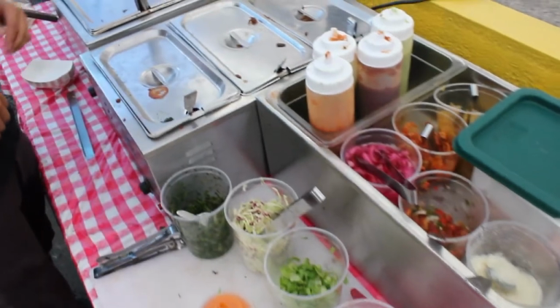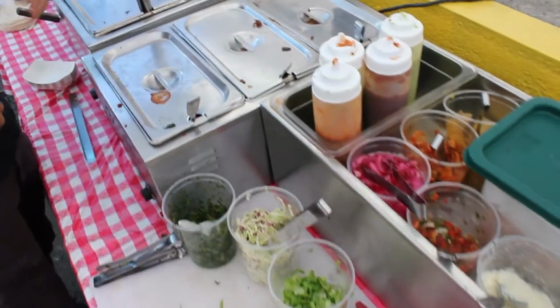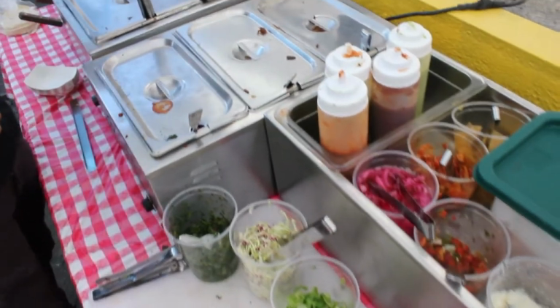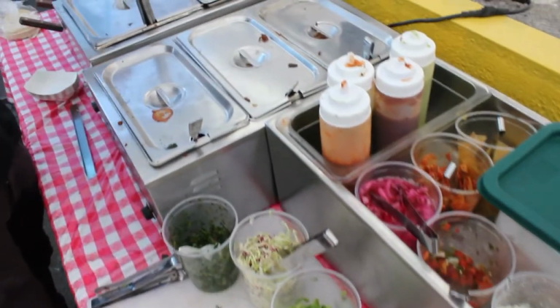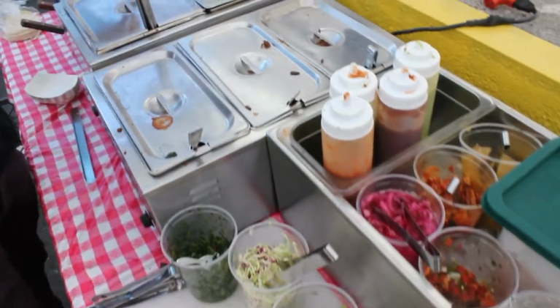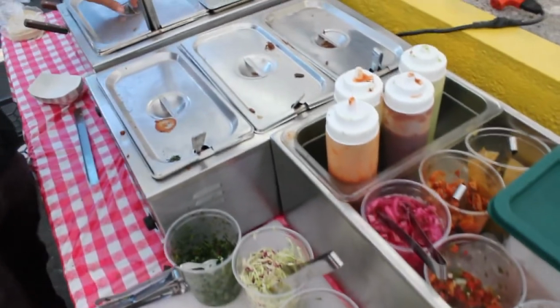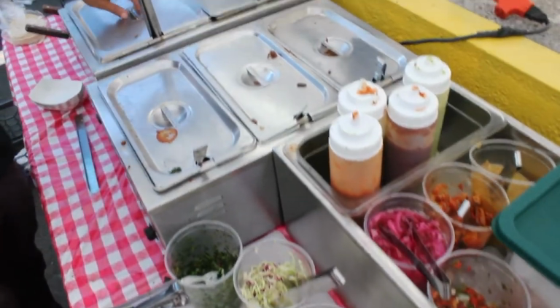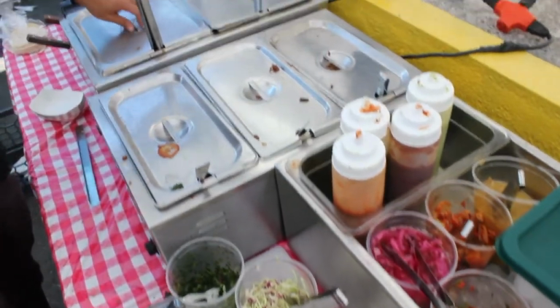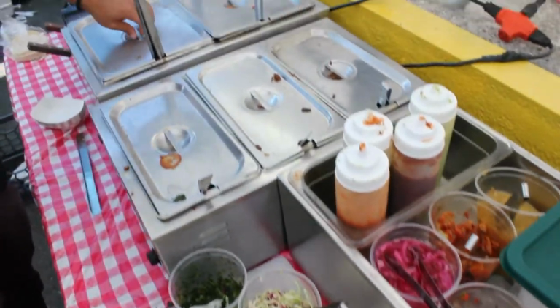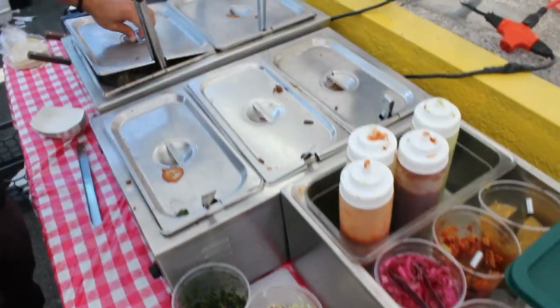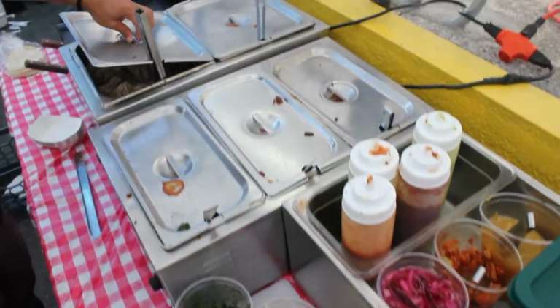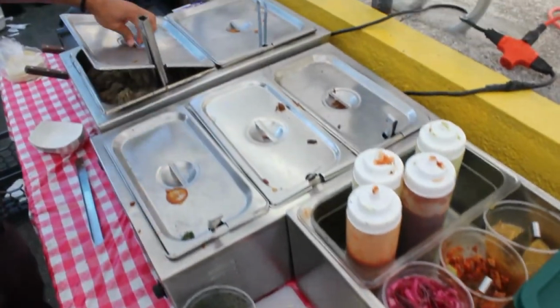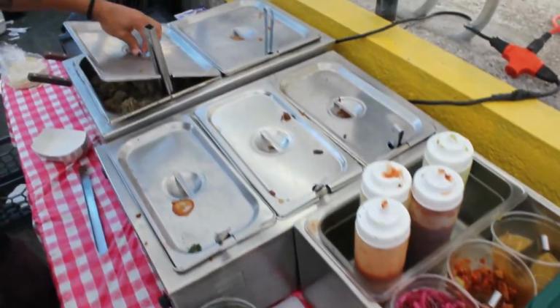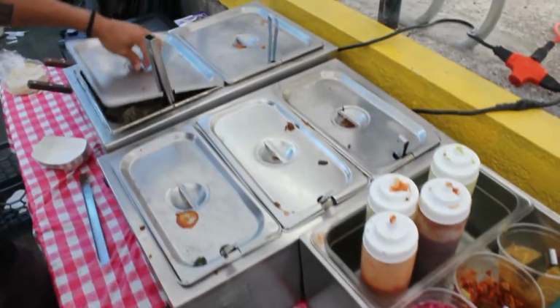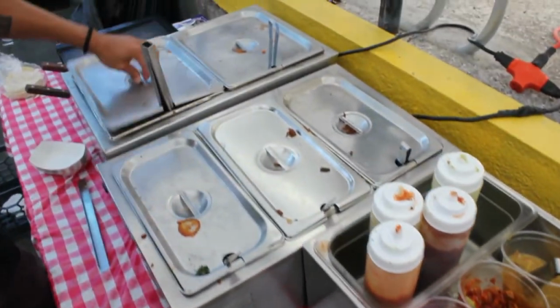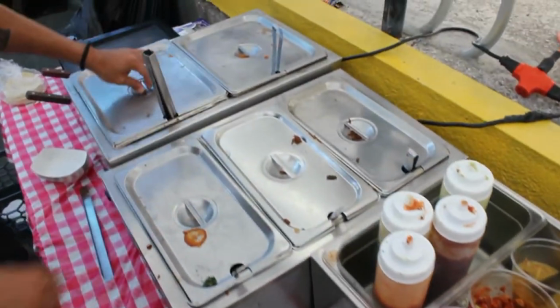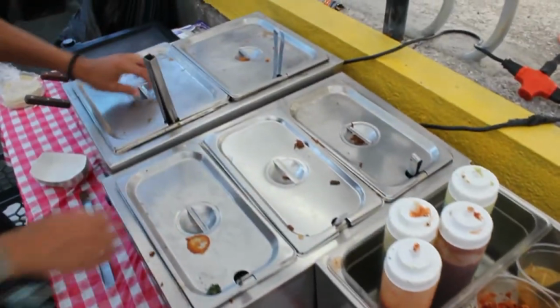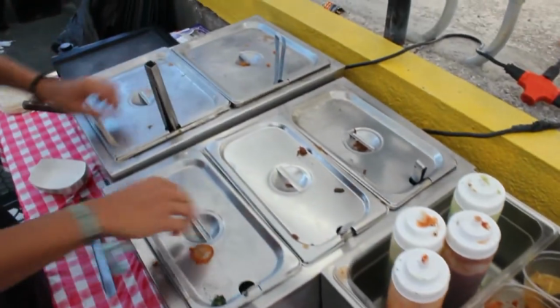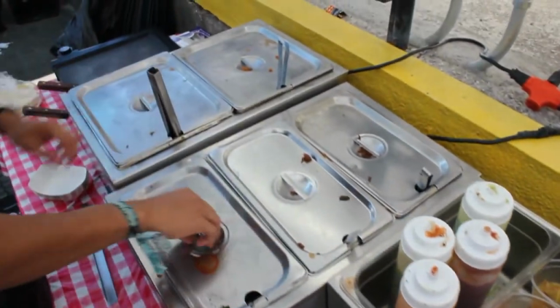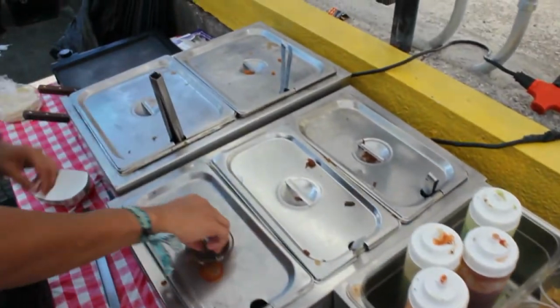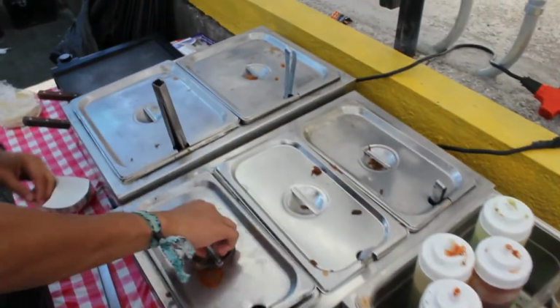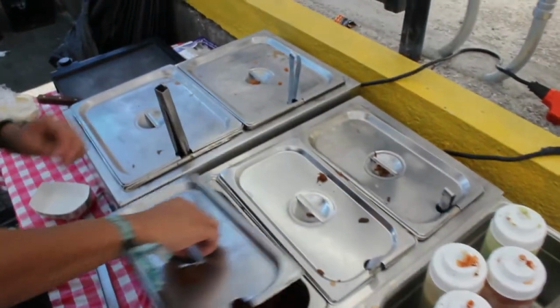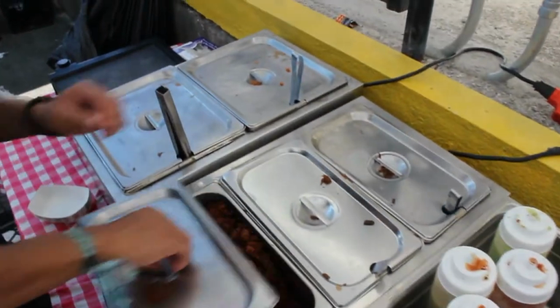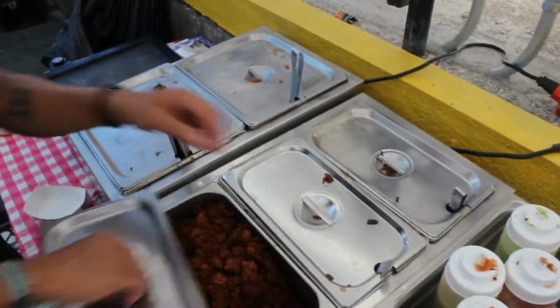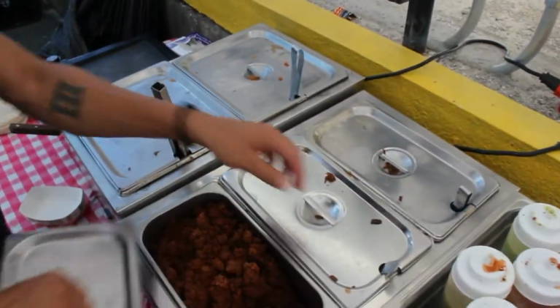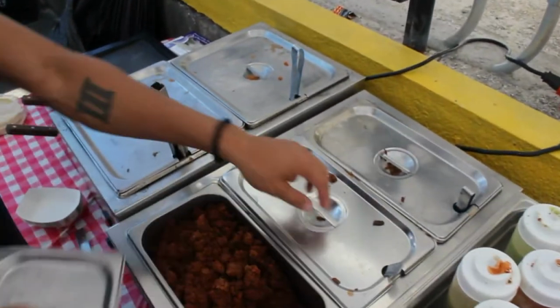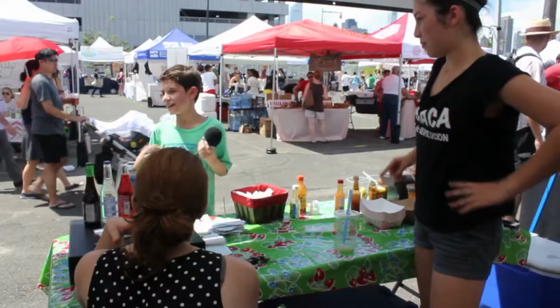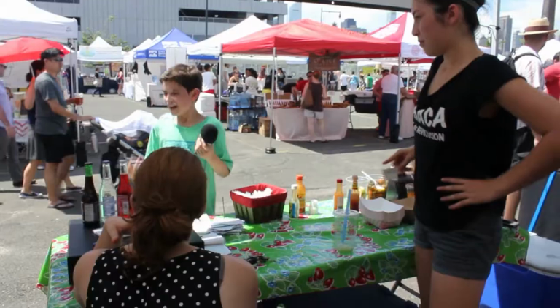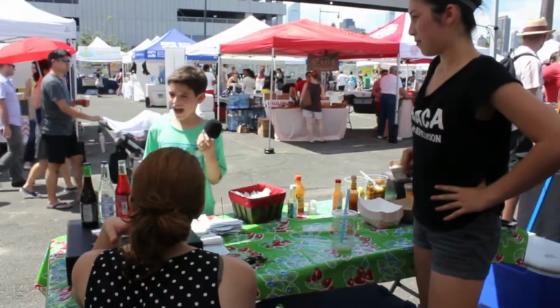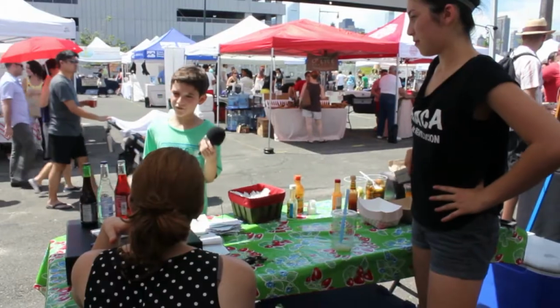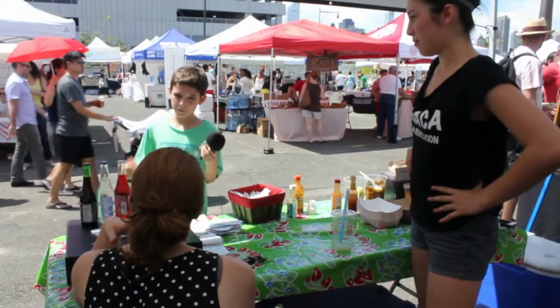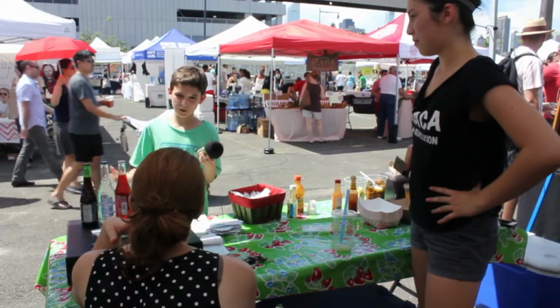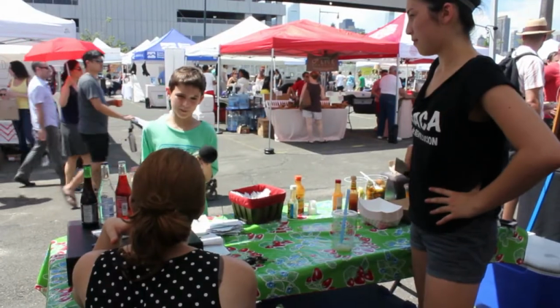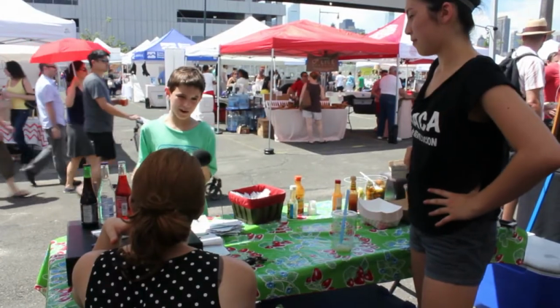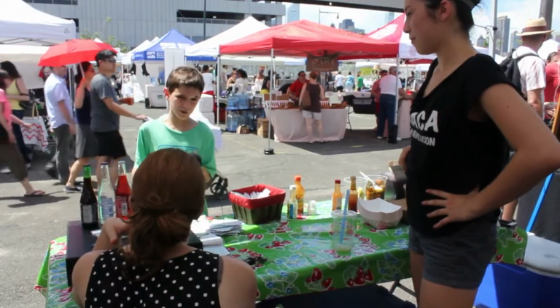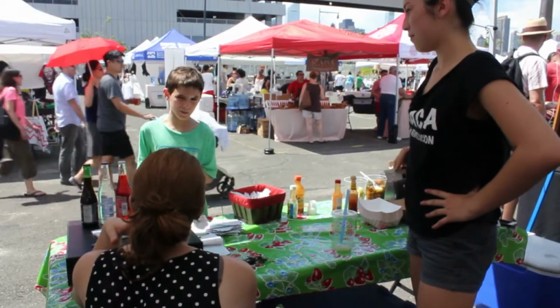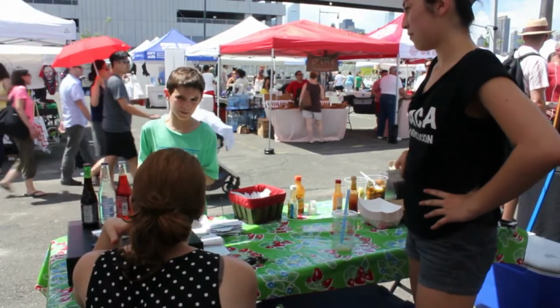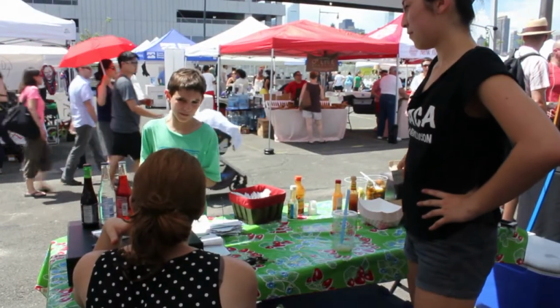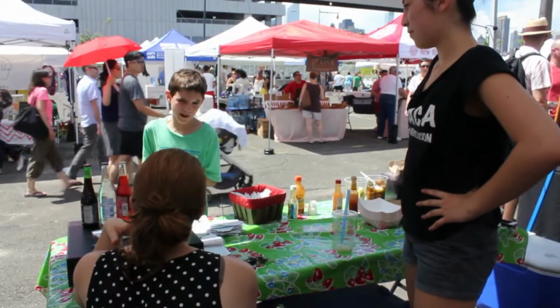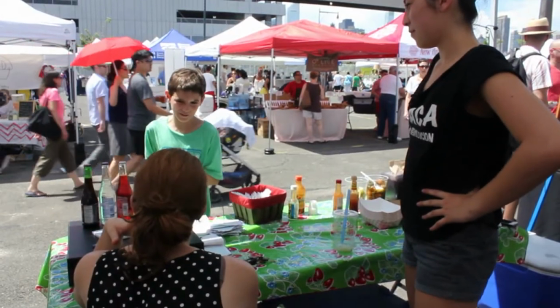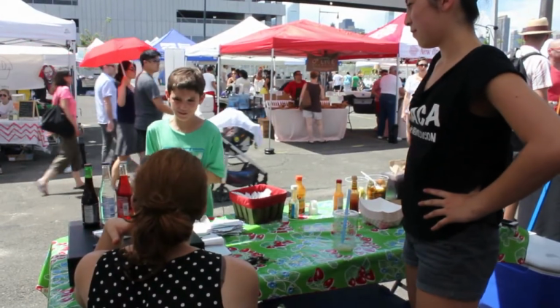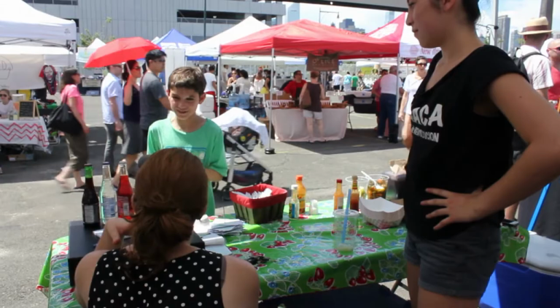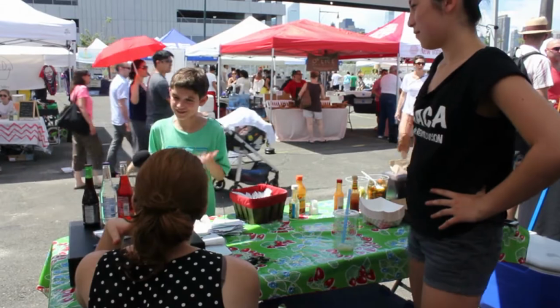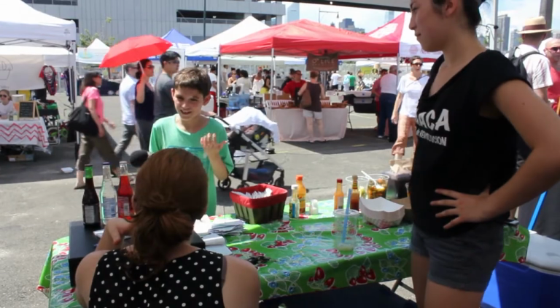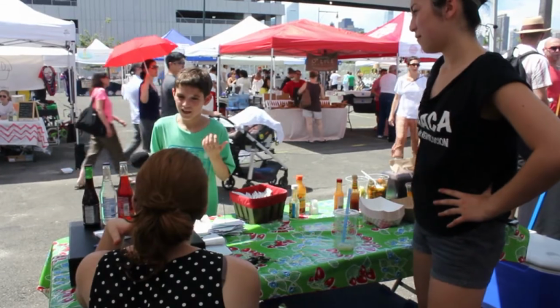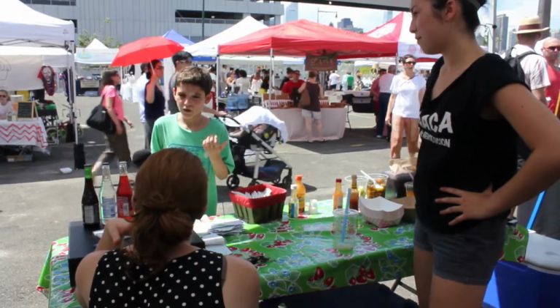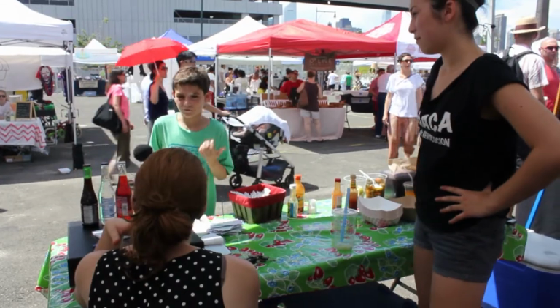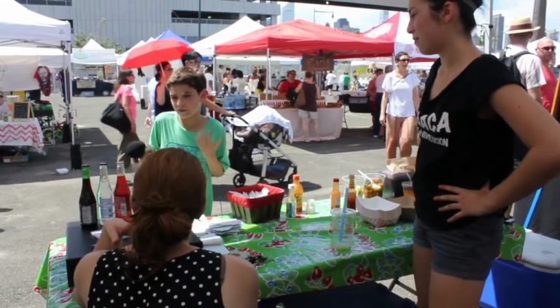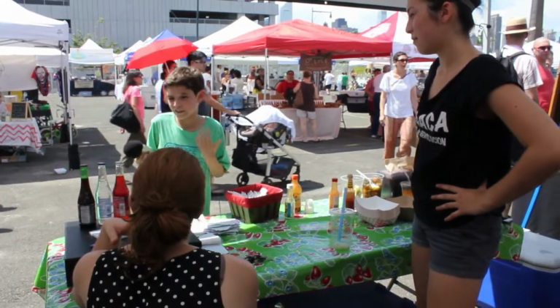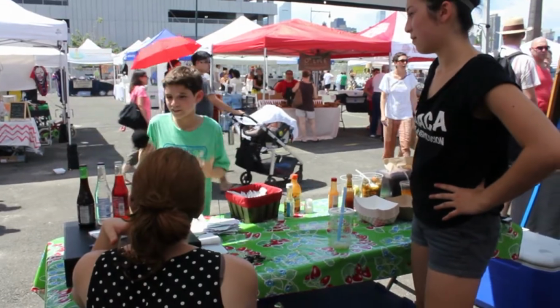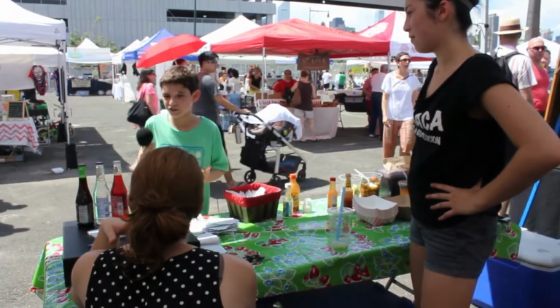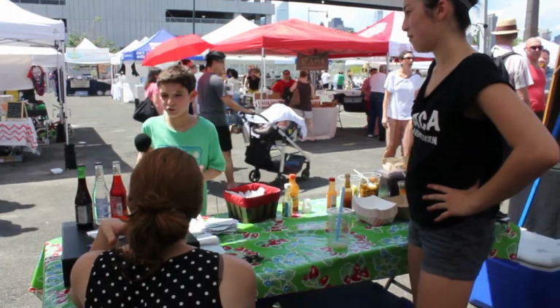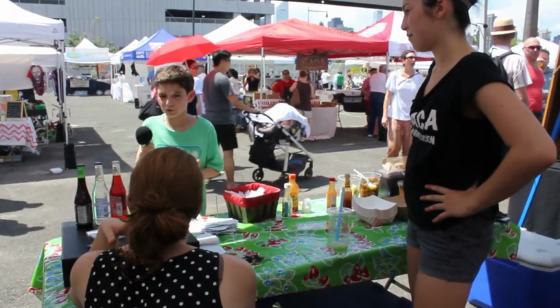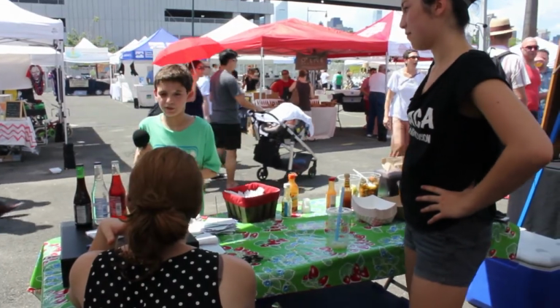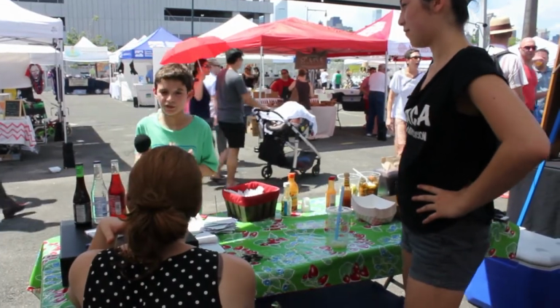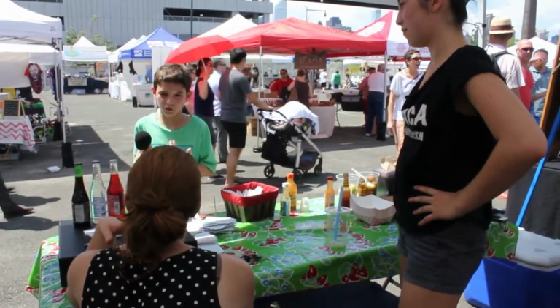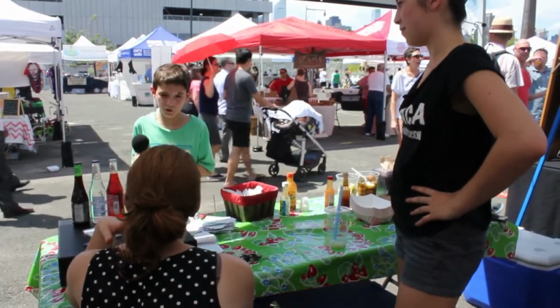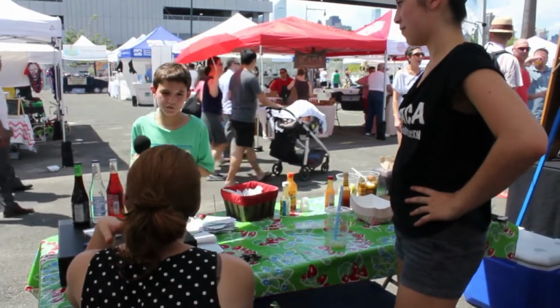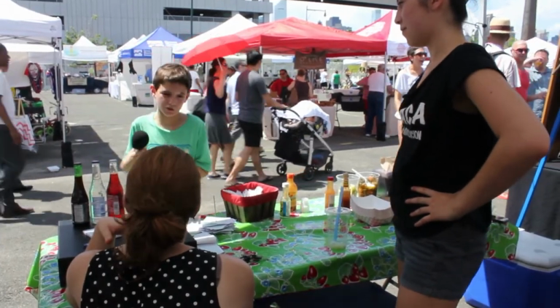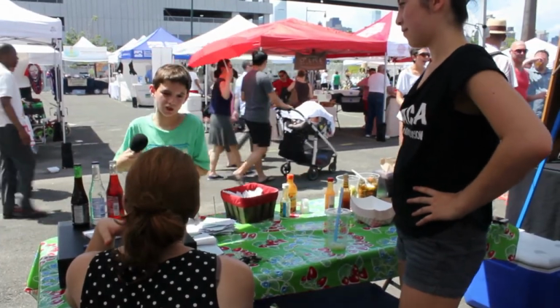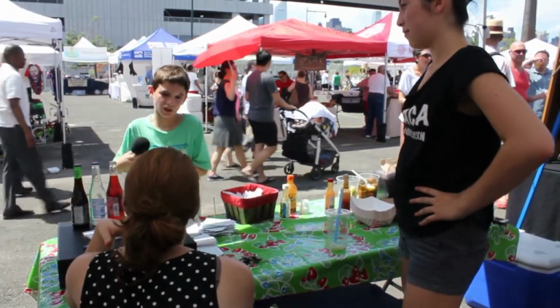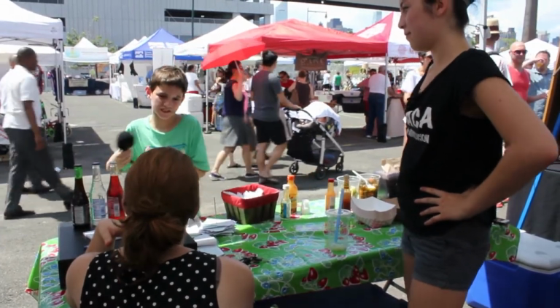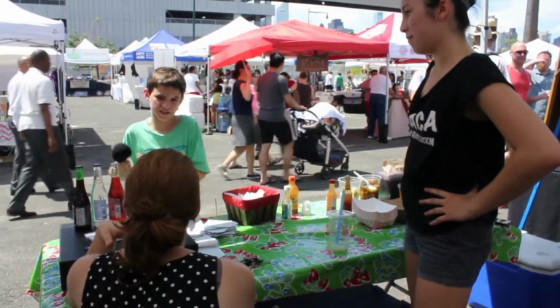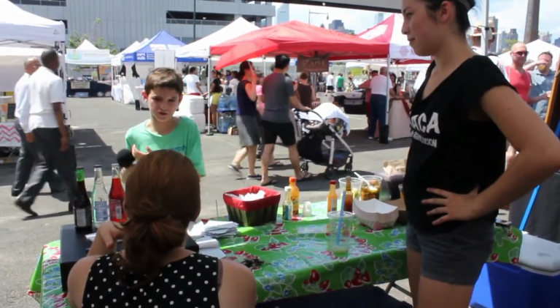They have four locations: one in Park Slope, one in Greenwich Village, one in the Lower East Side, and one on the Upper West Side.